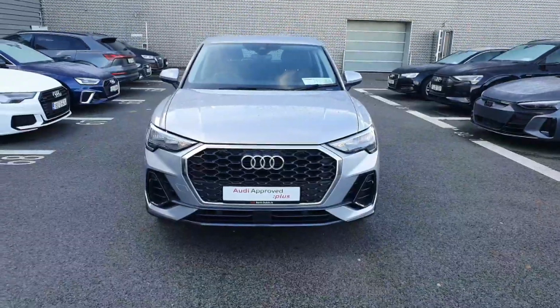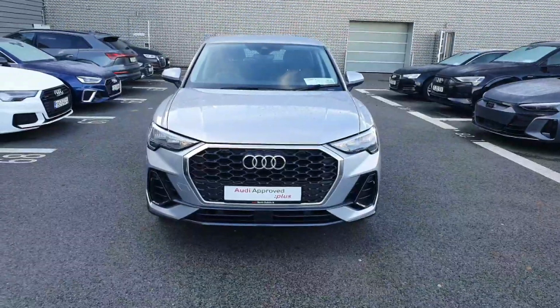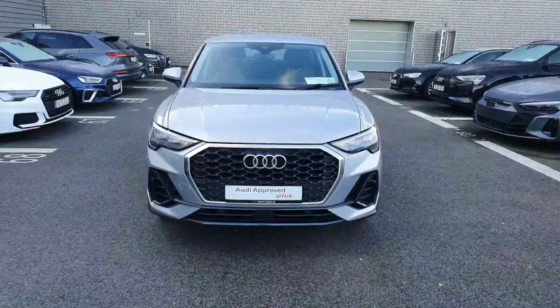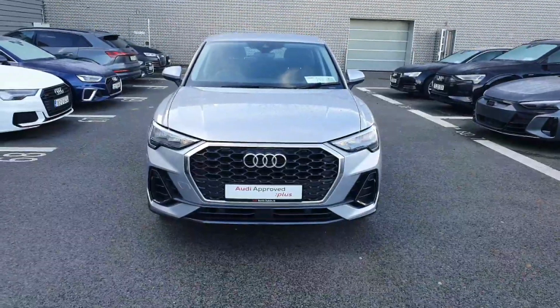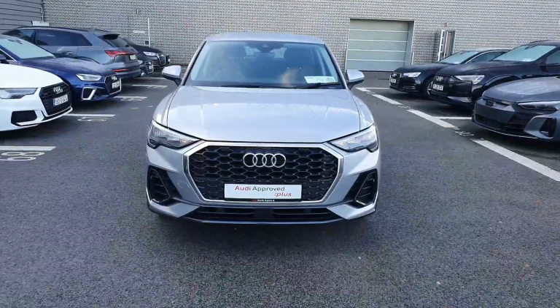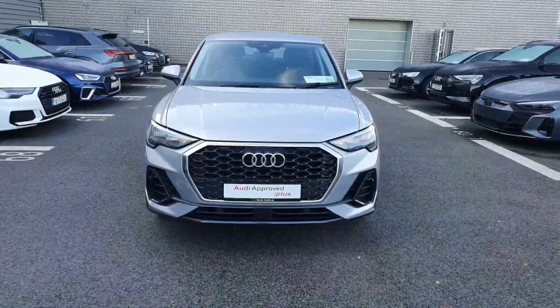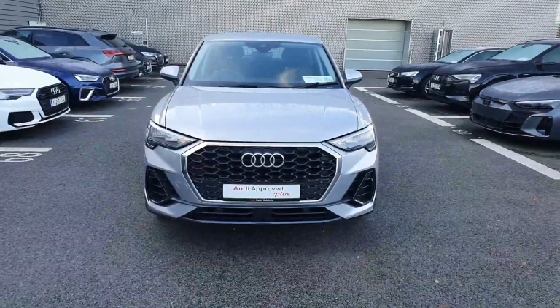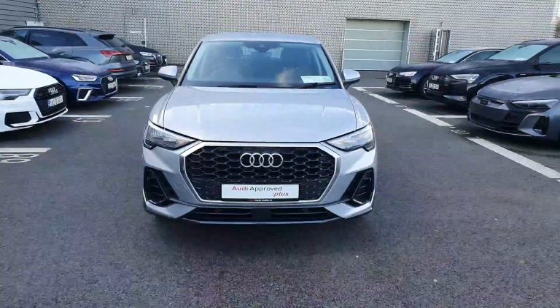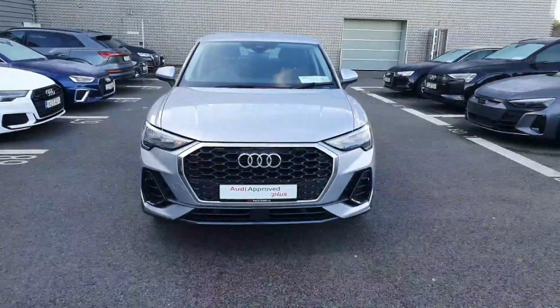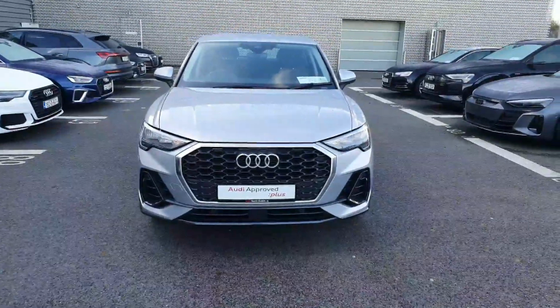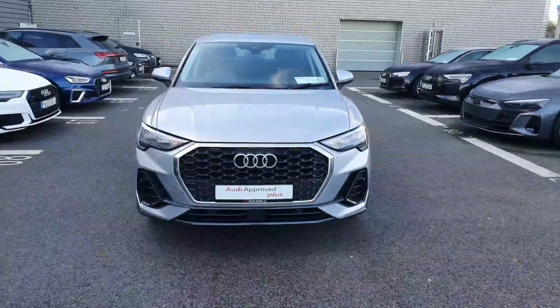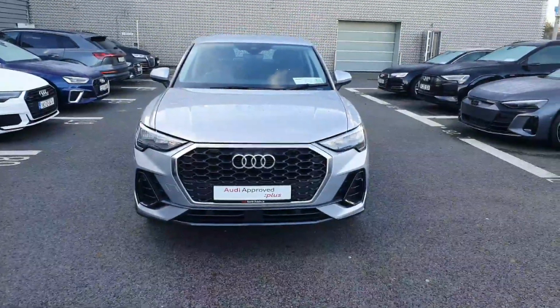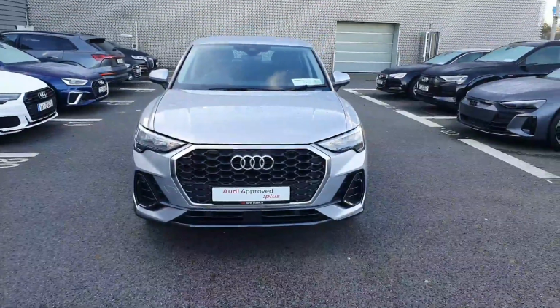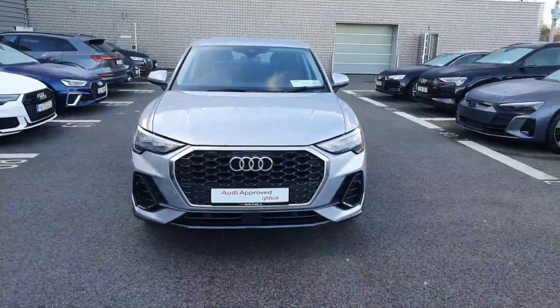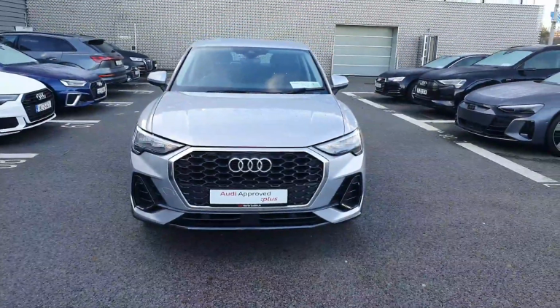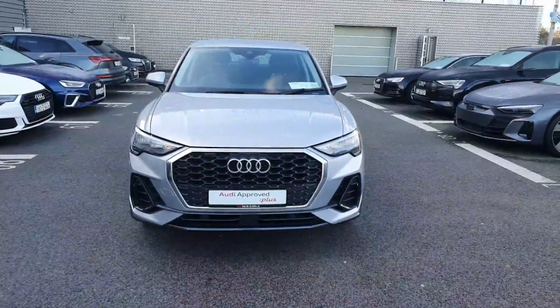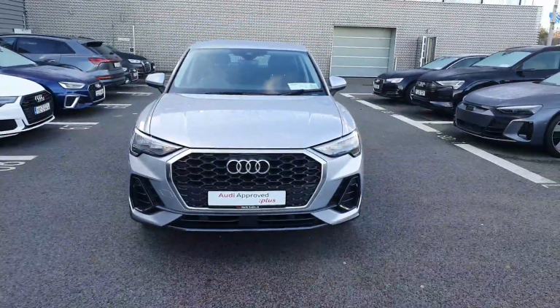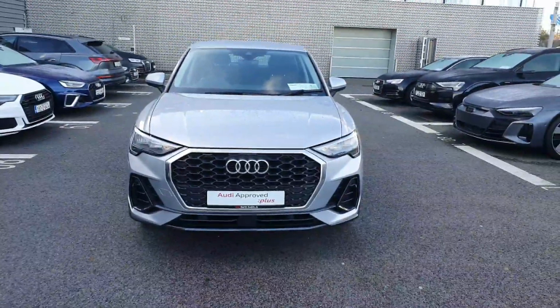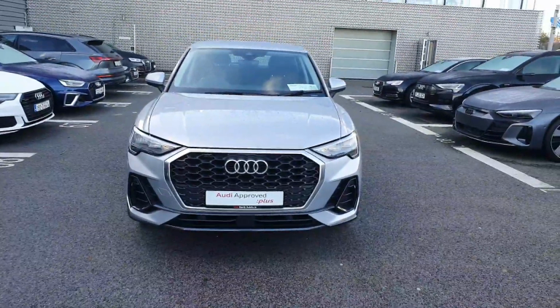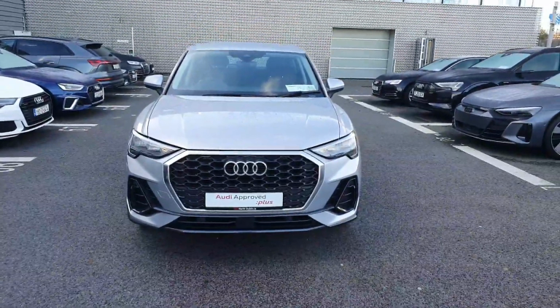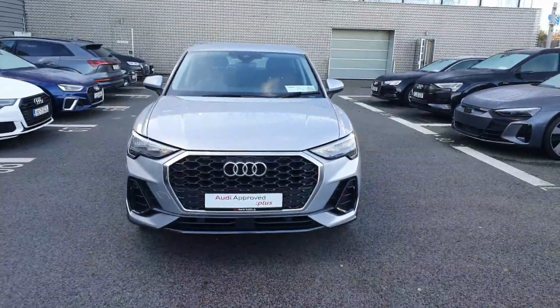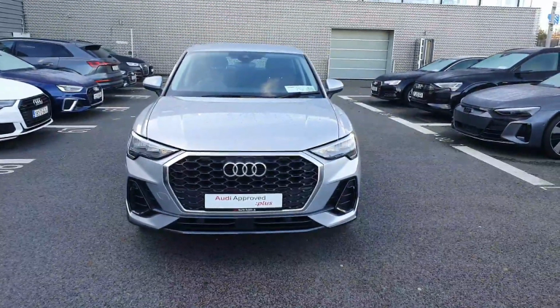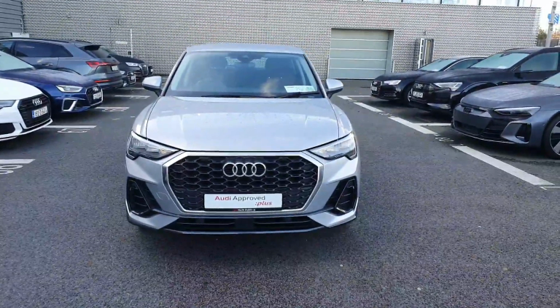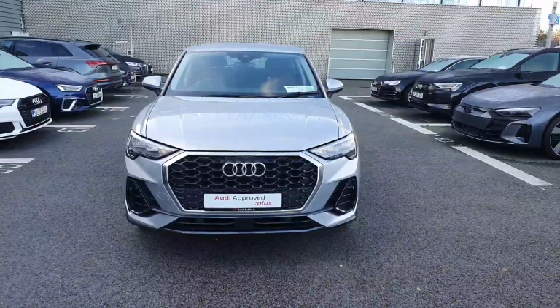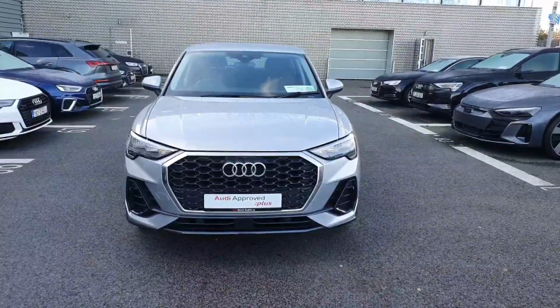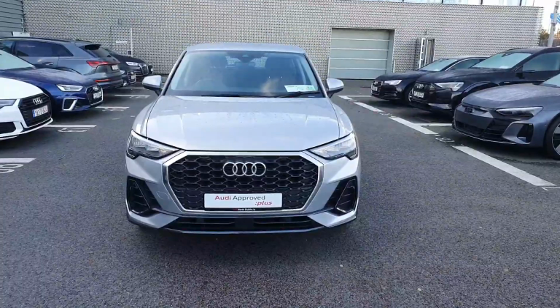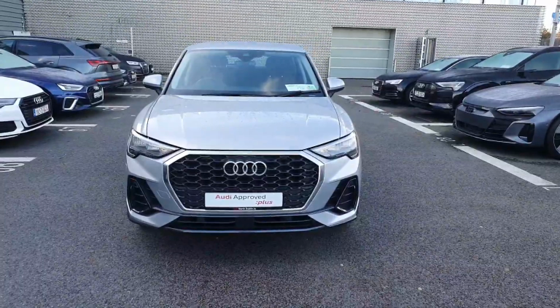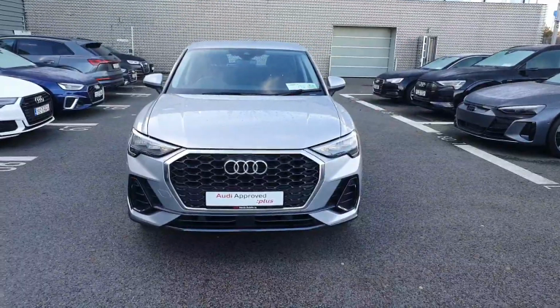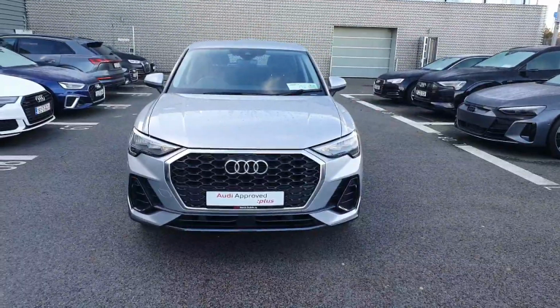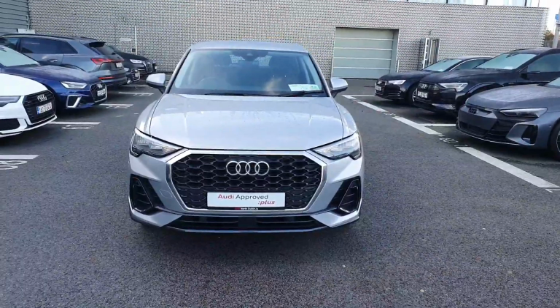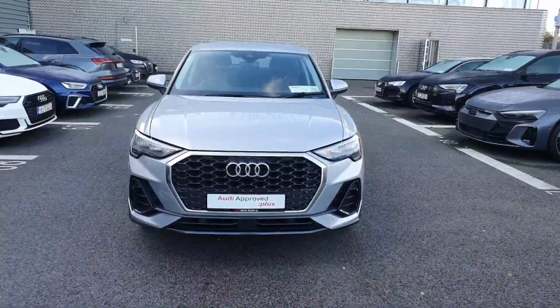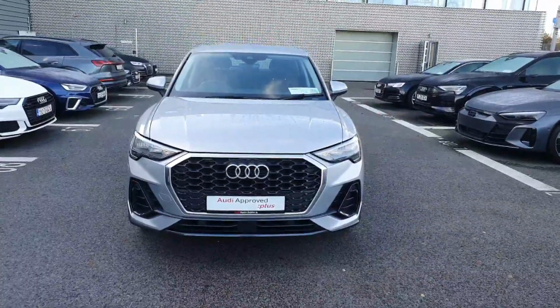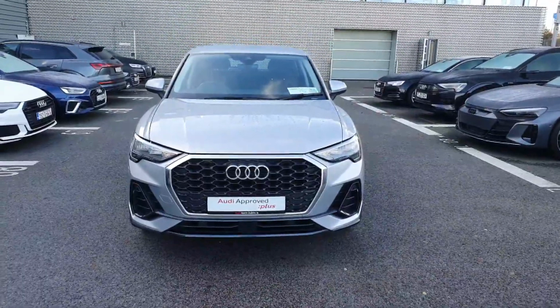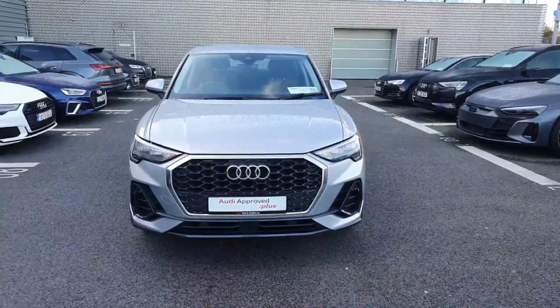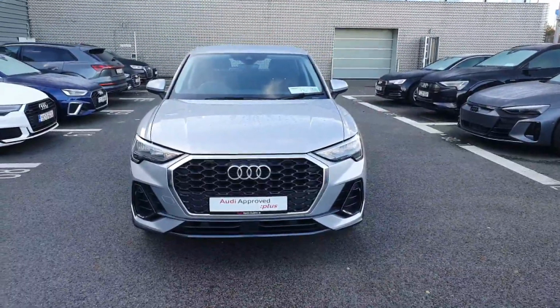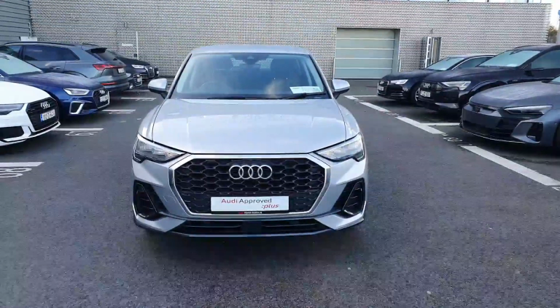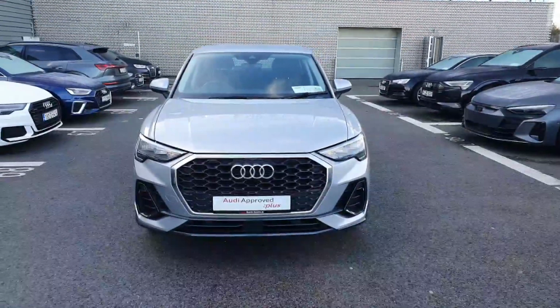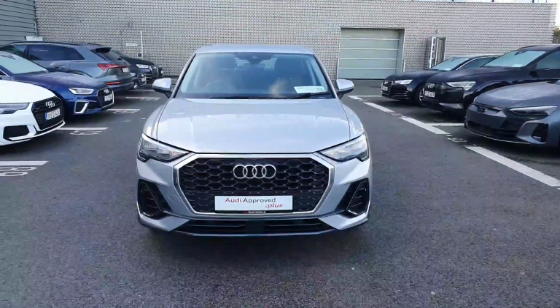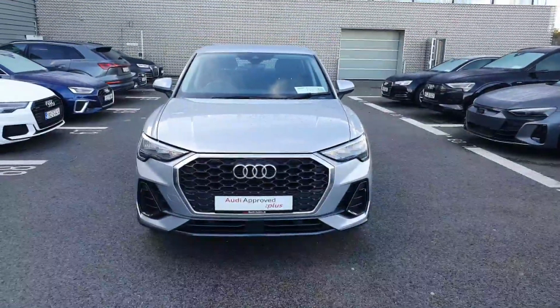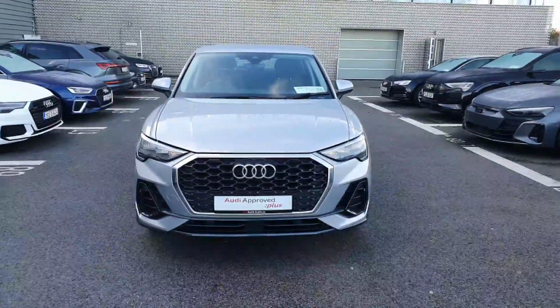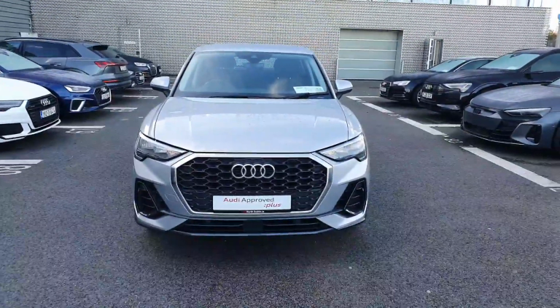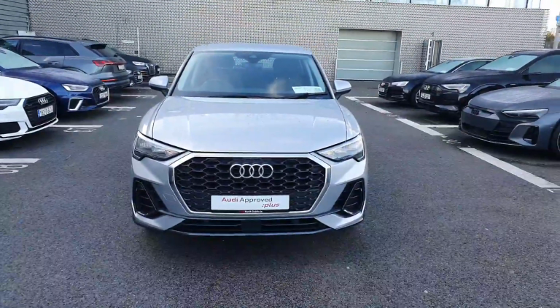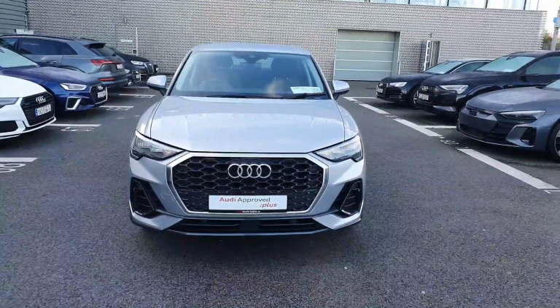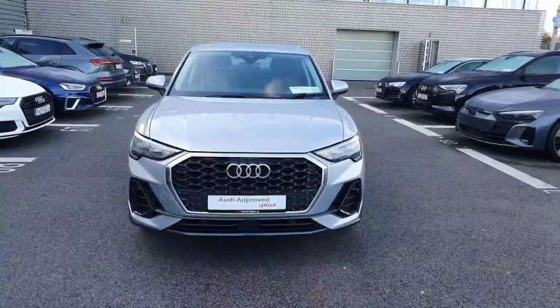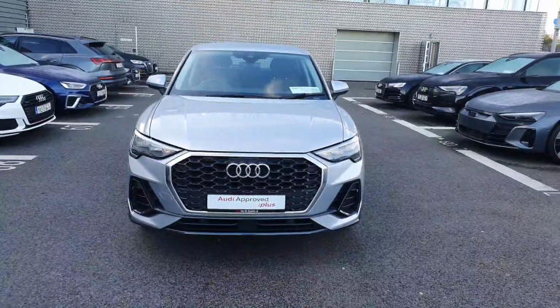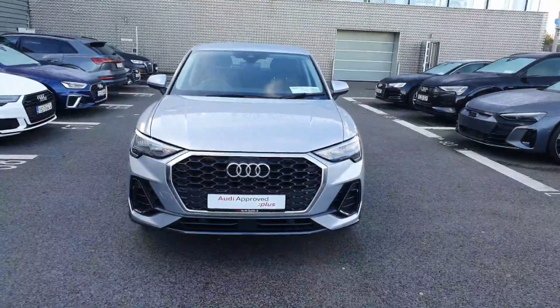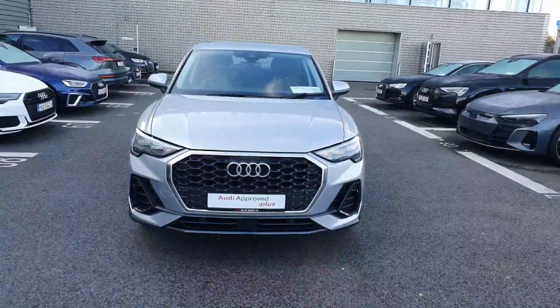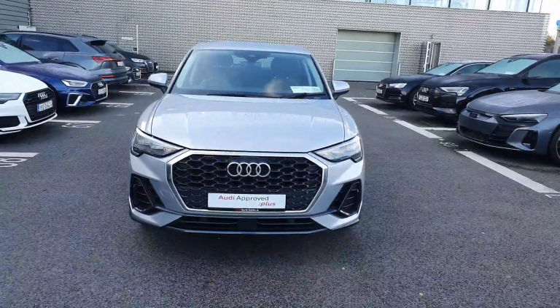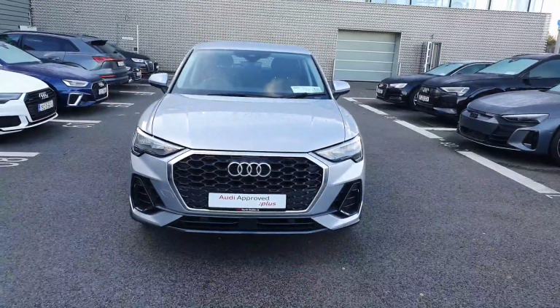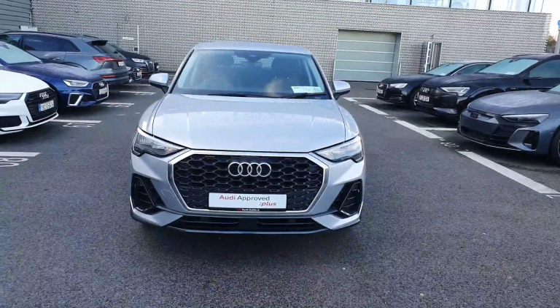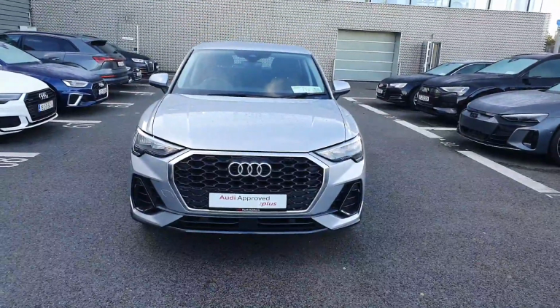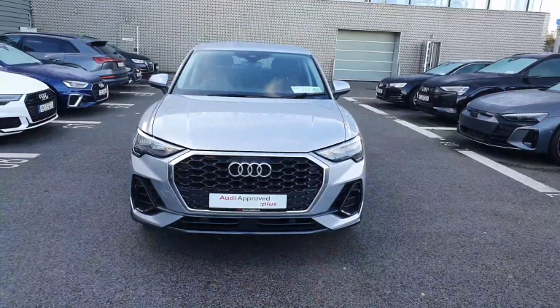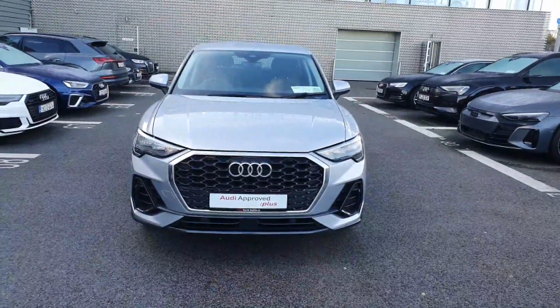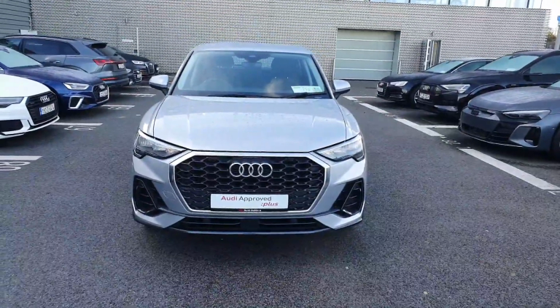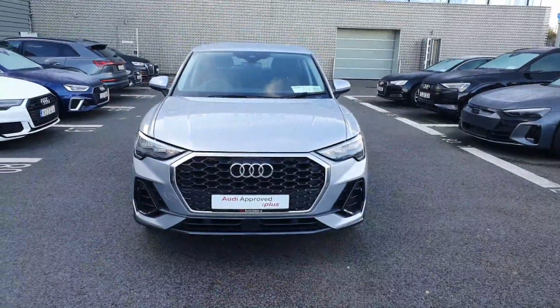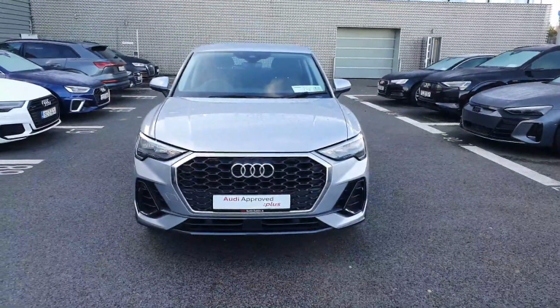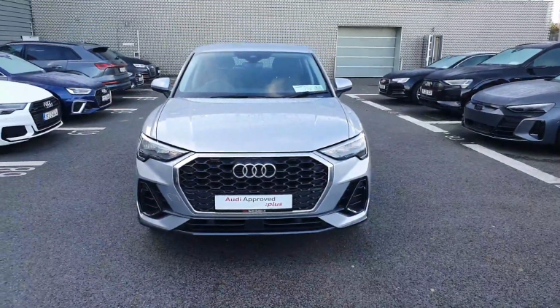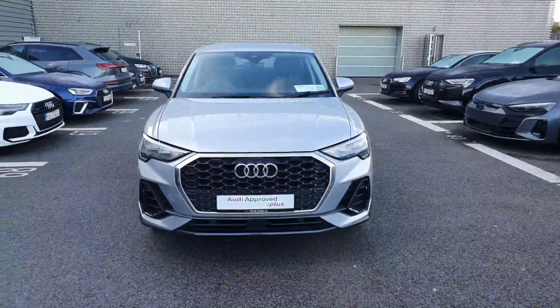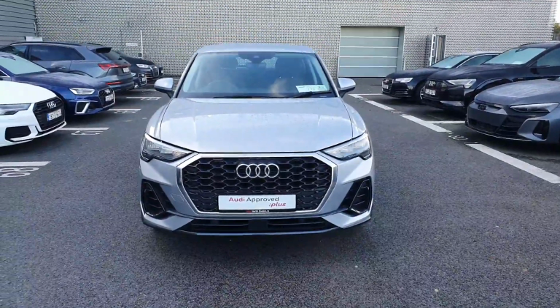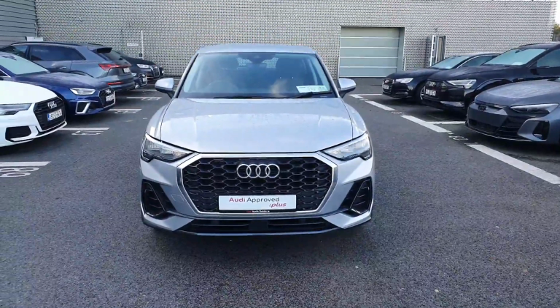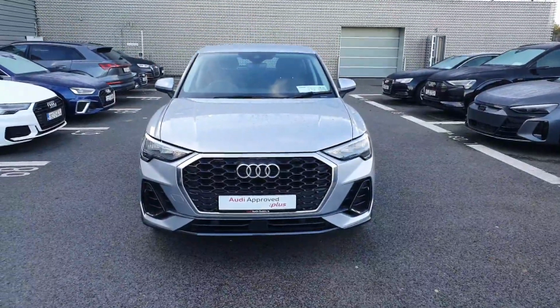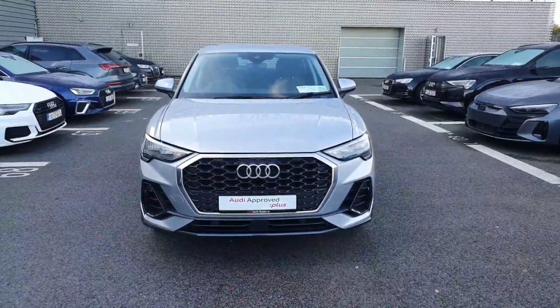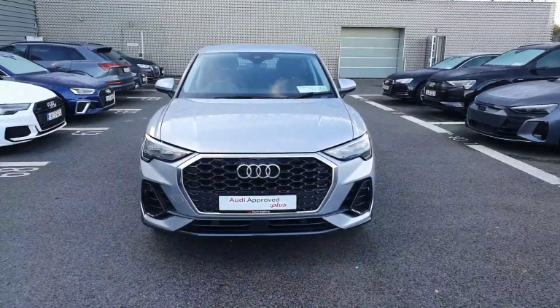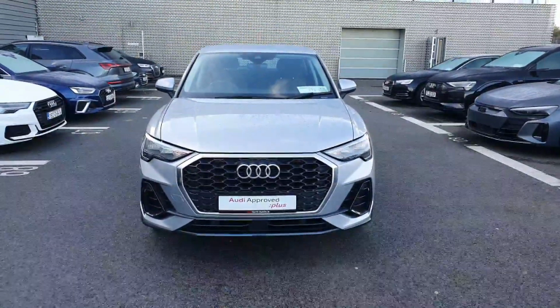If you'd like more information on this car or if you'd like to come and take it for a test drive, please give us a call at 01-850-2100. Thank you.